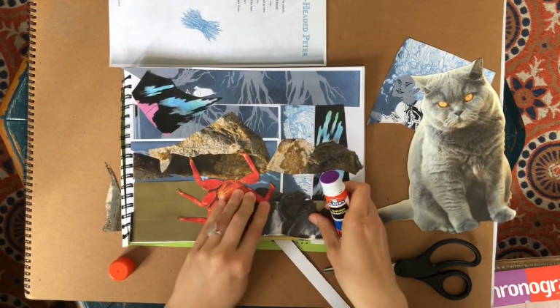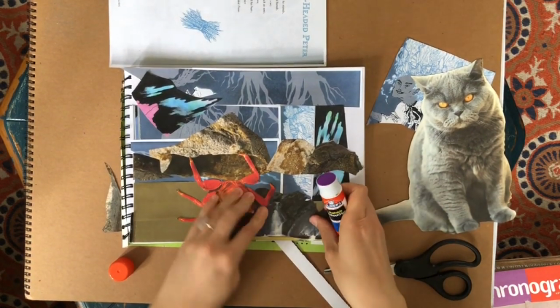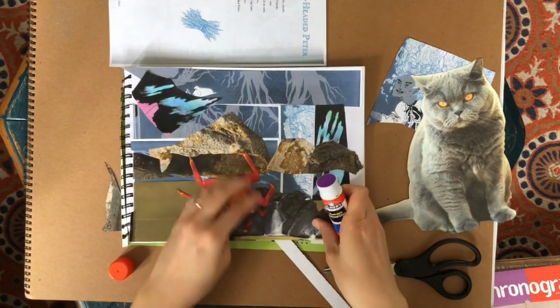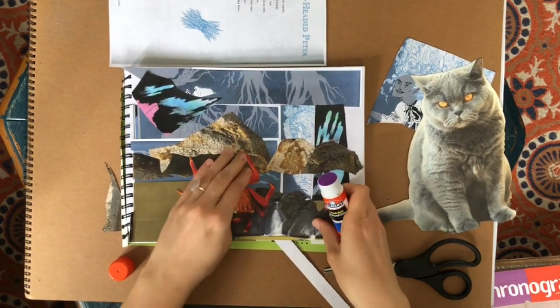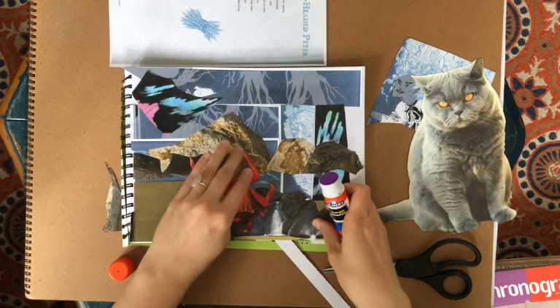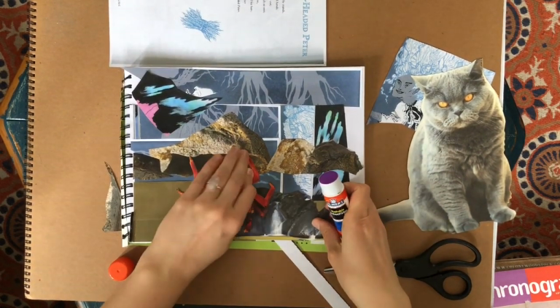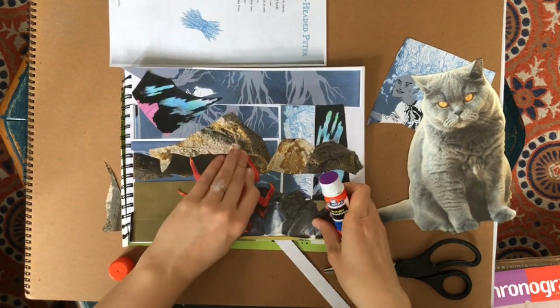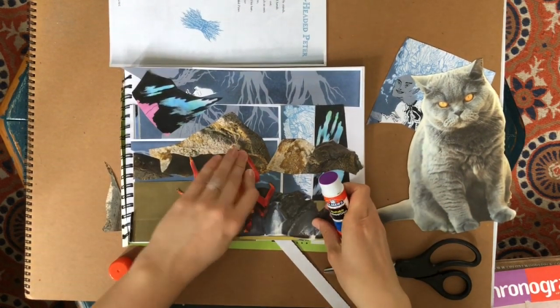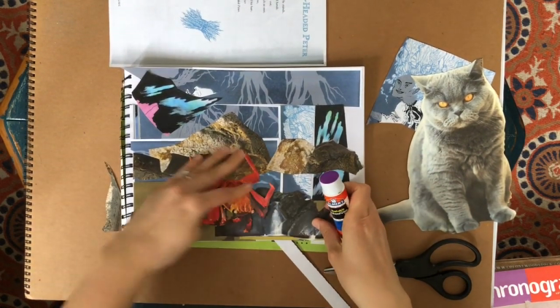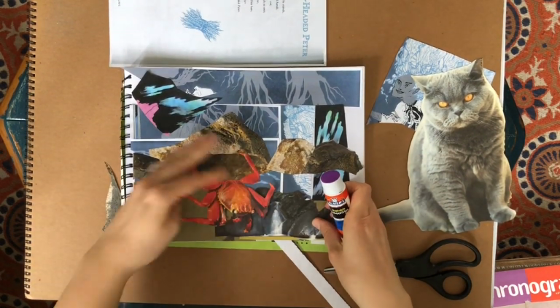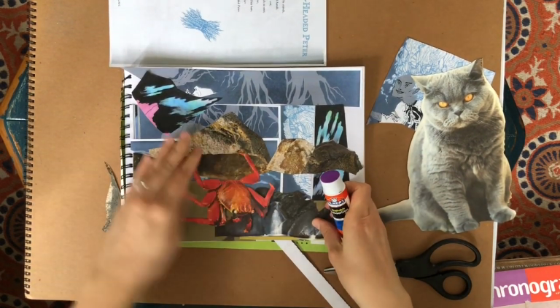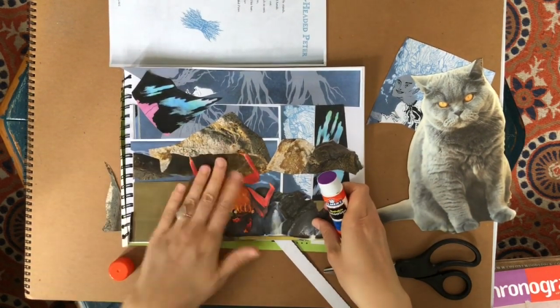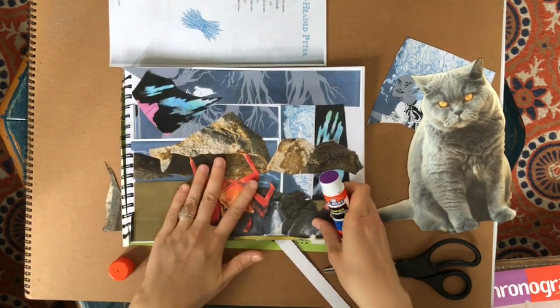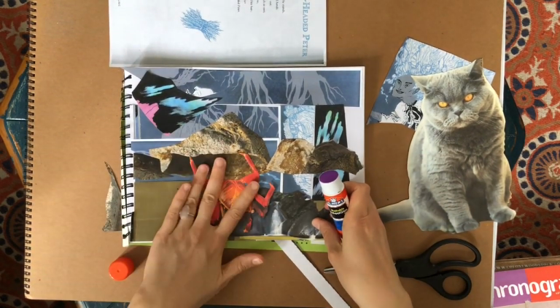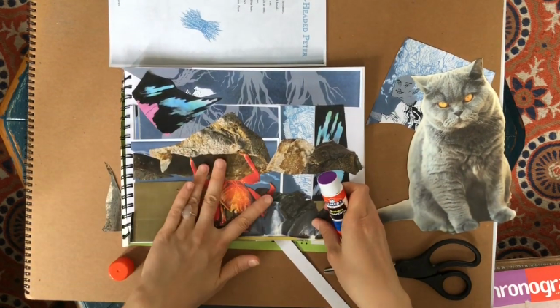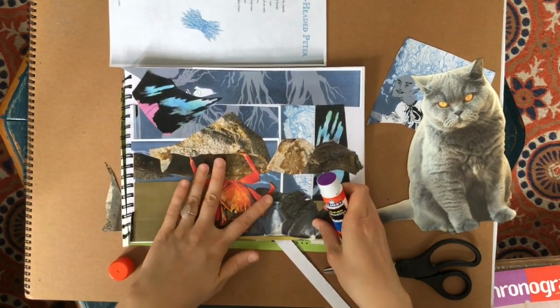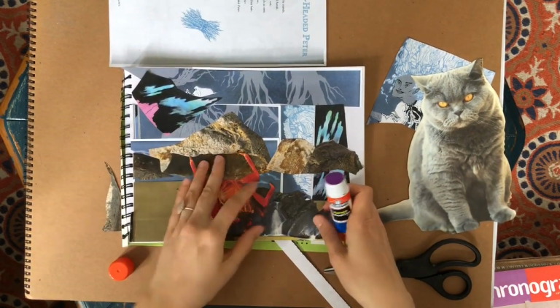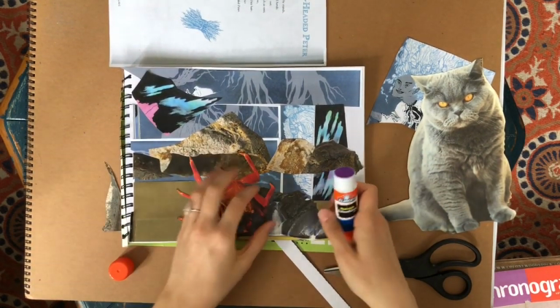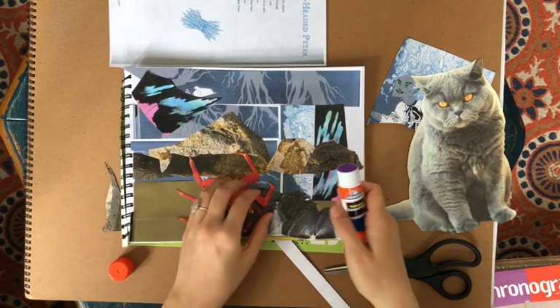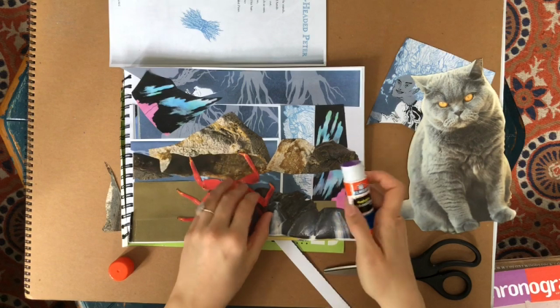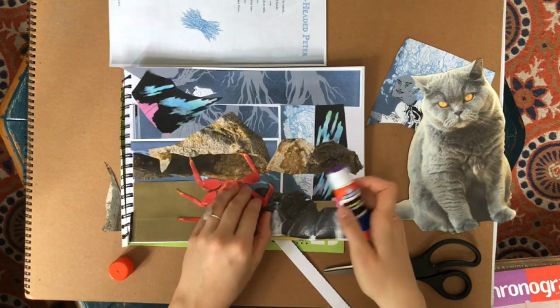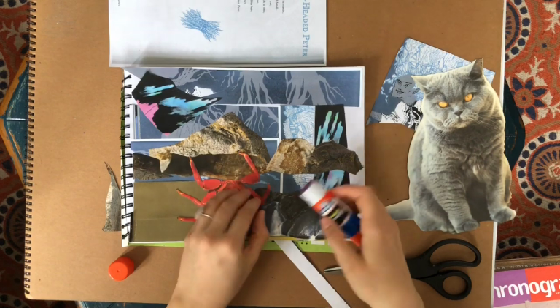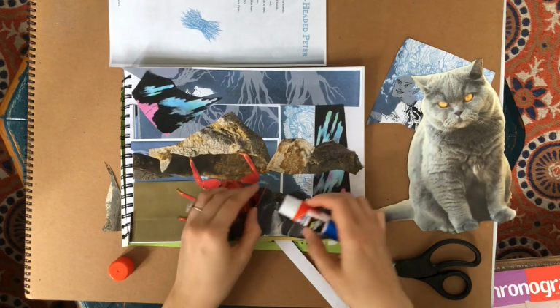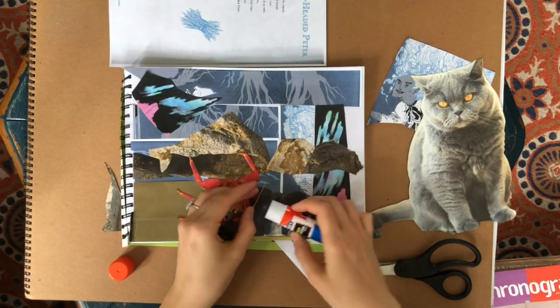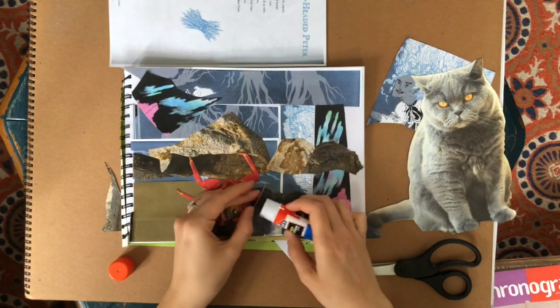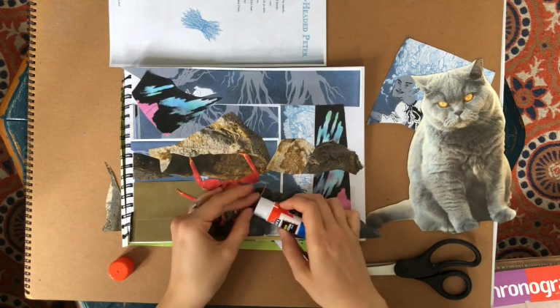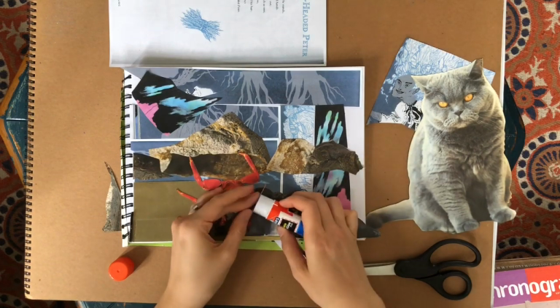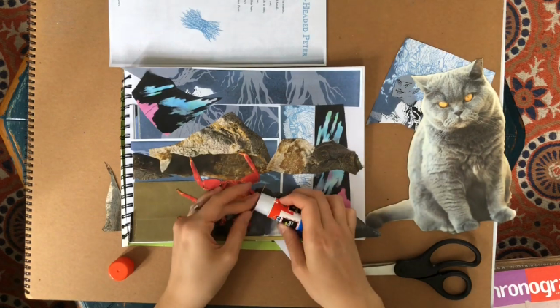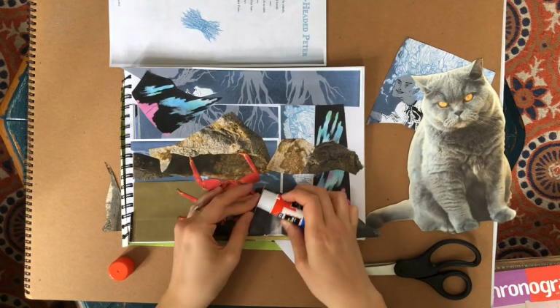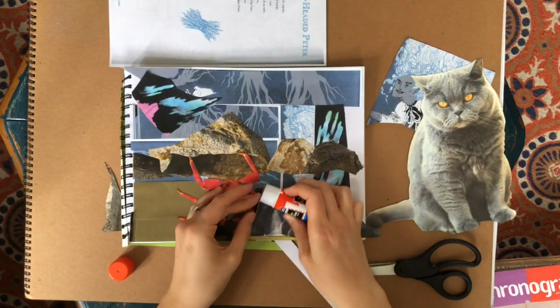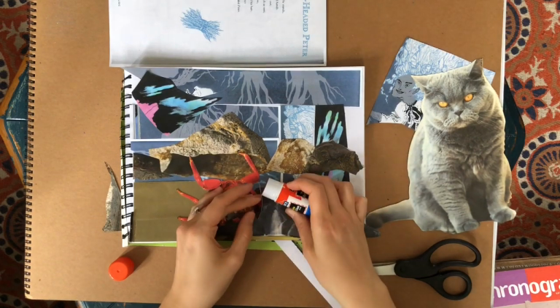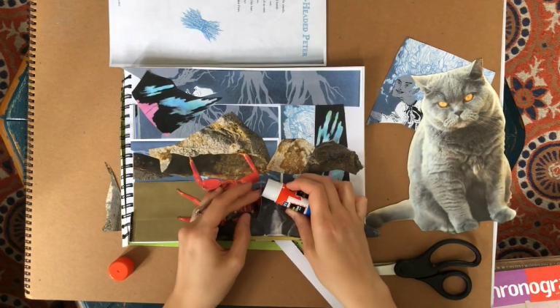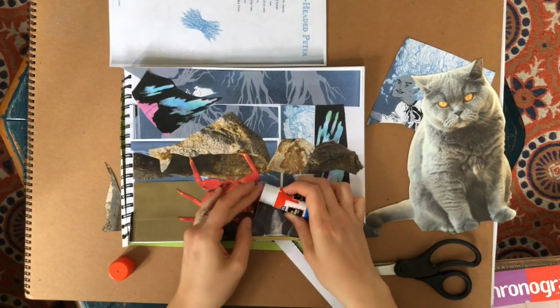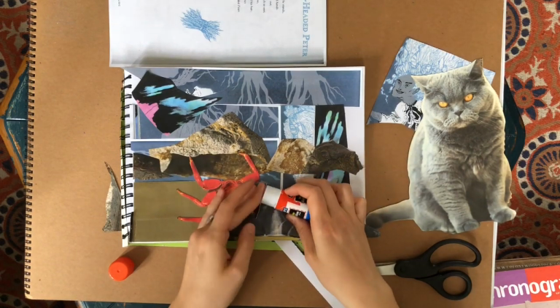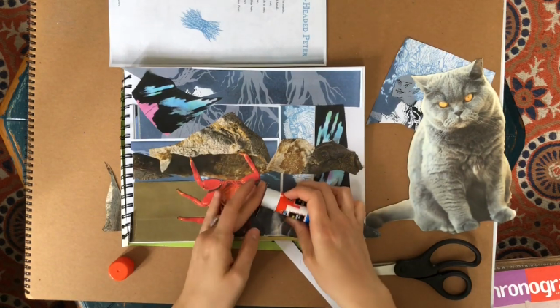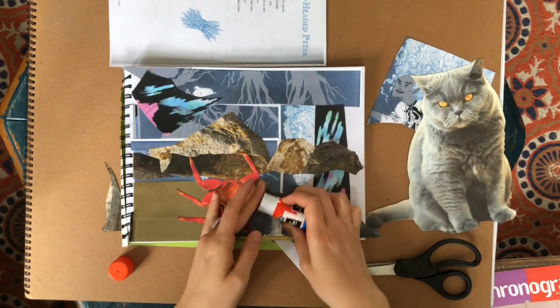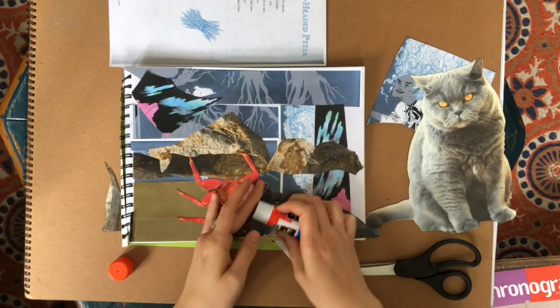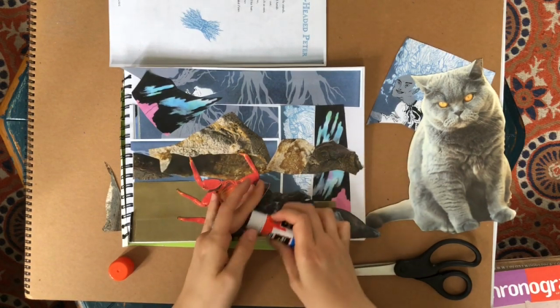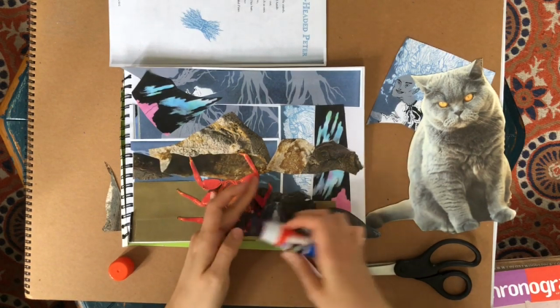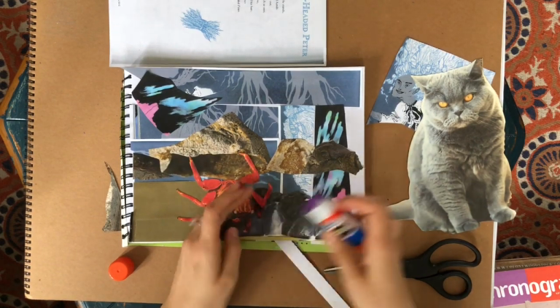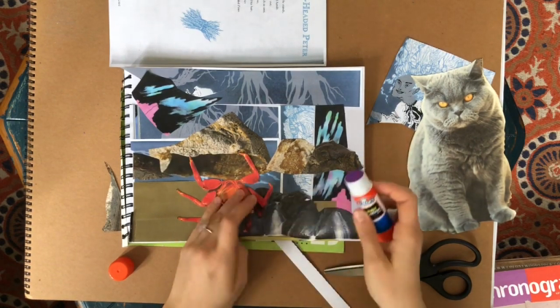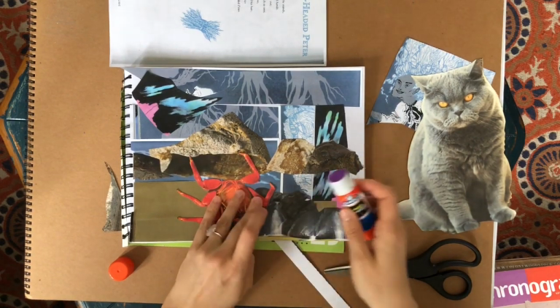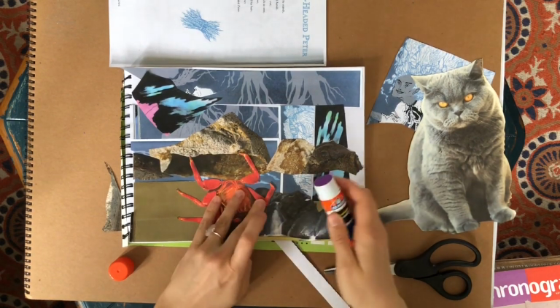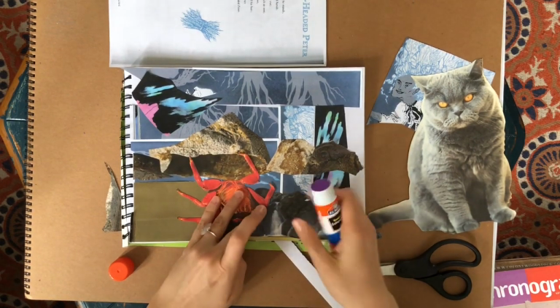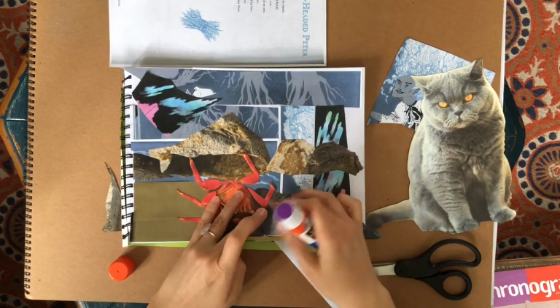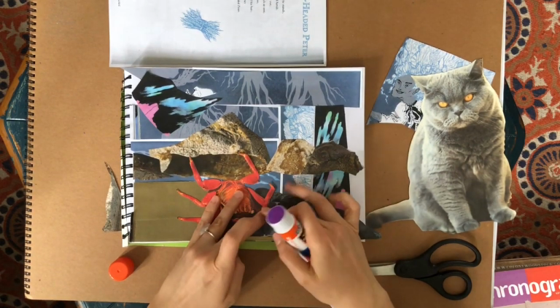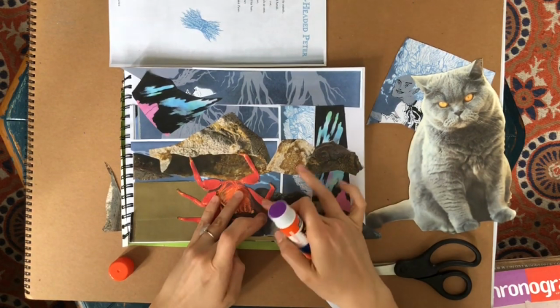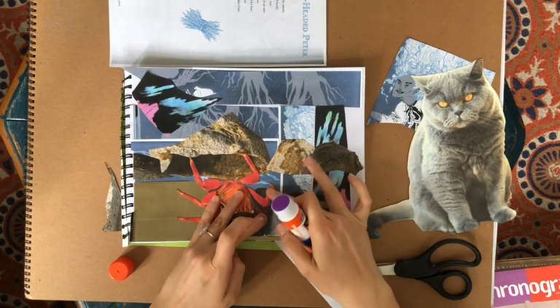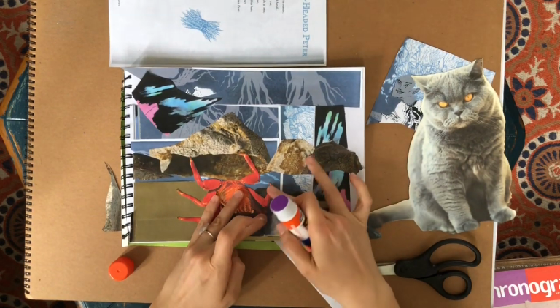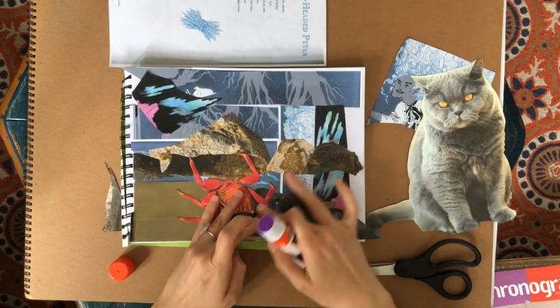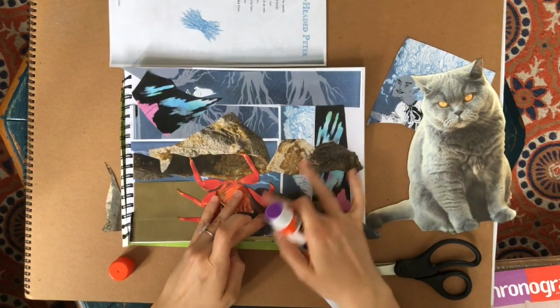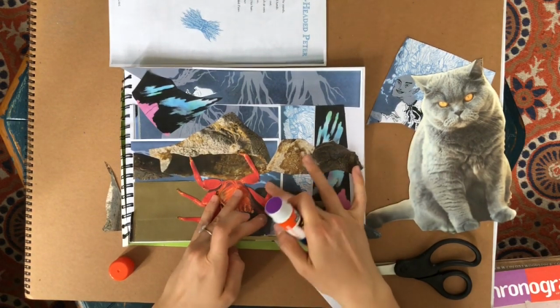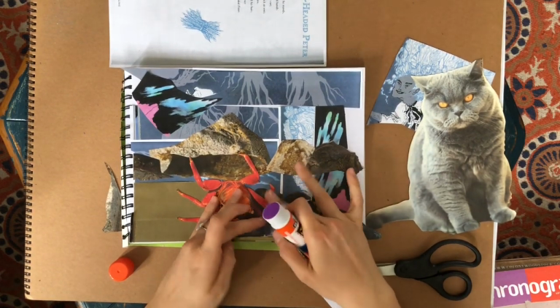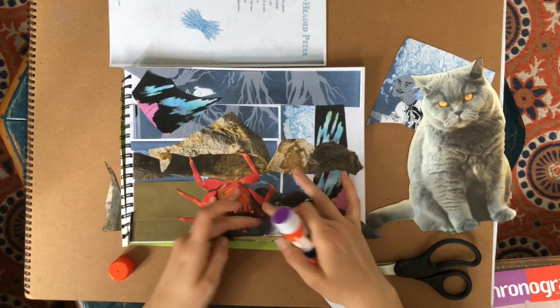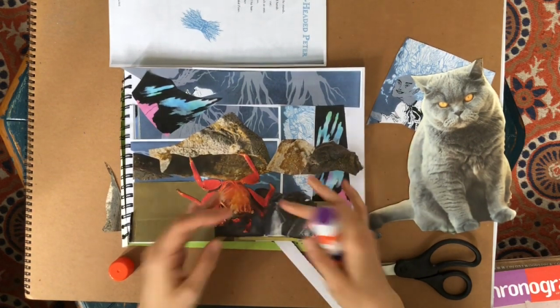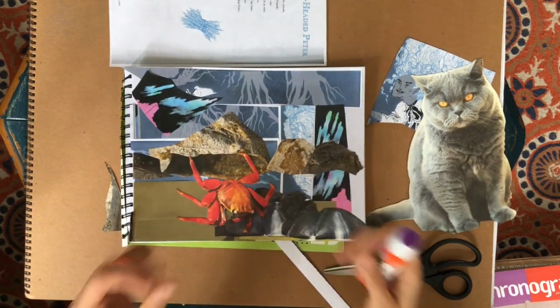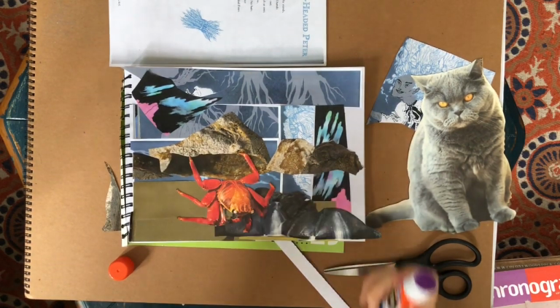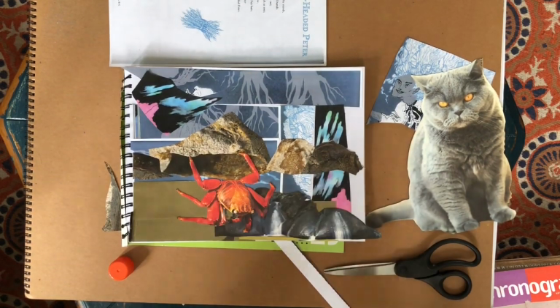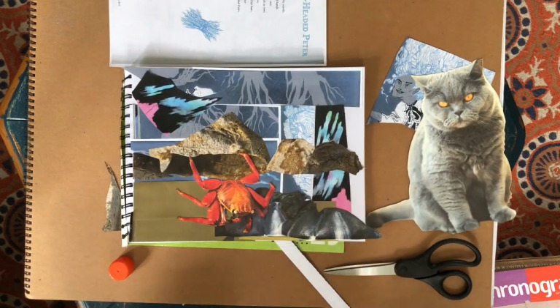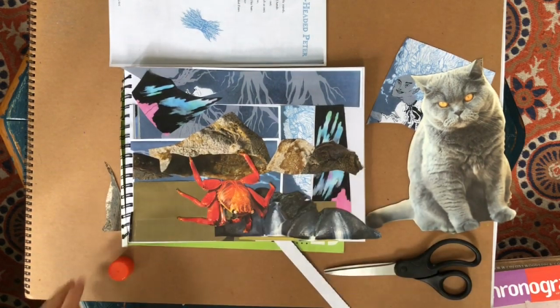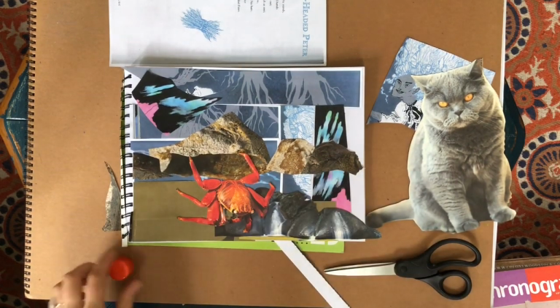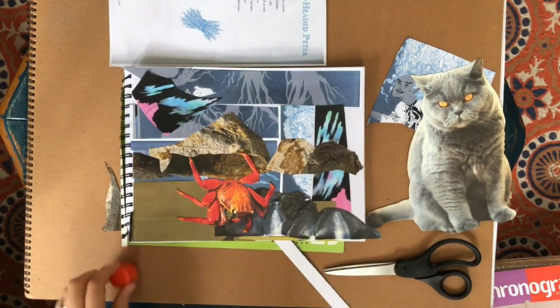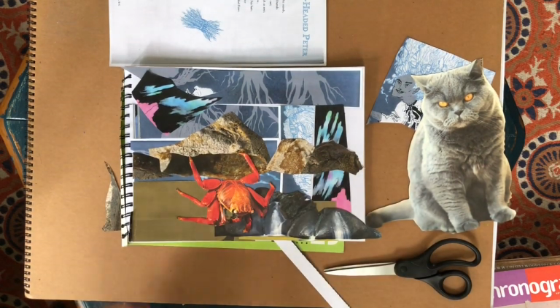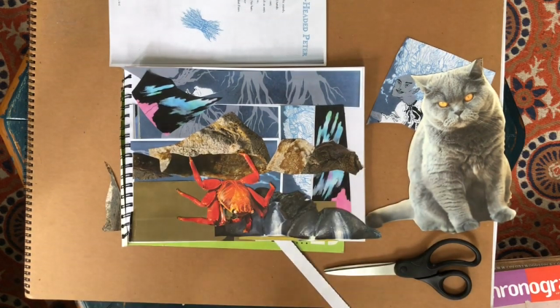Go ahead and create your landscape collages and send some photos so I can see them — I'd love to see them!